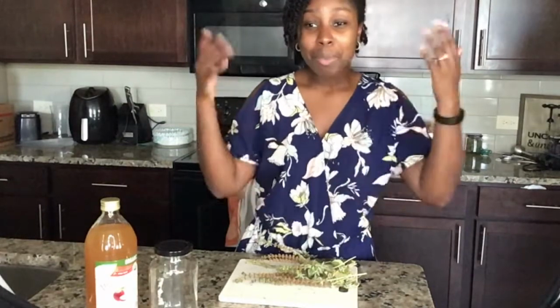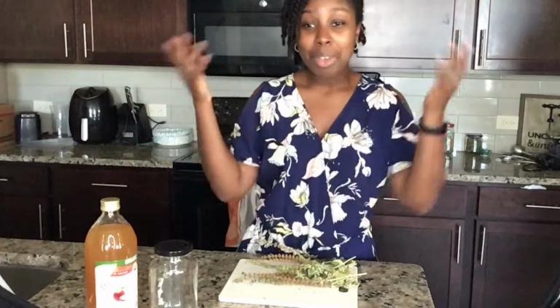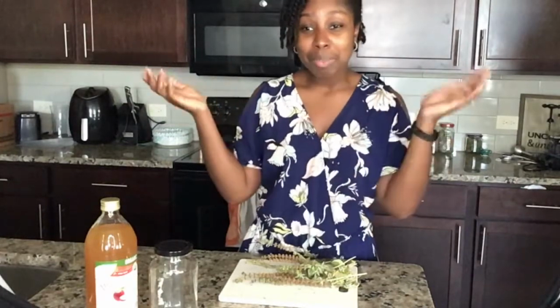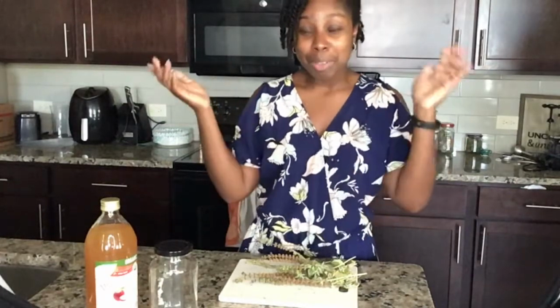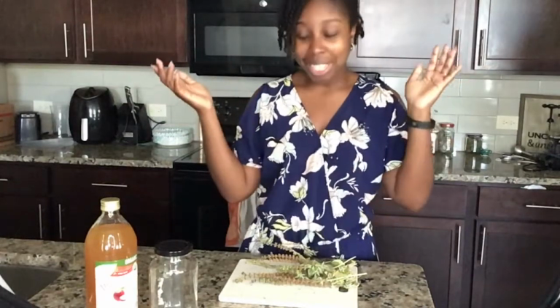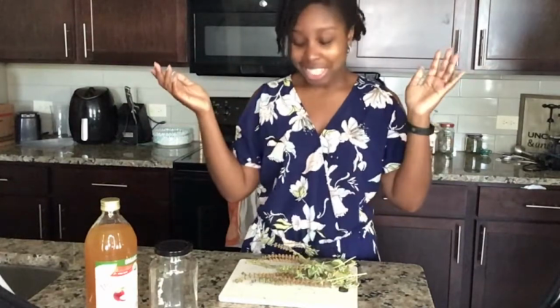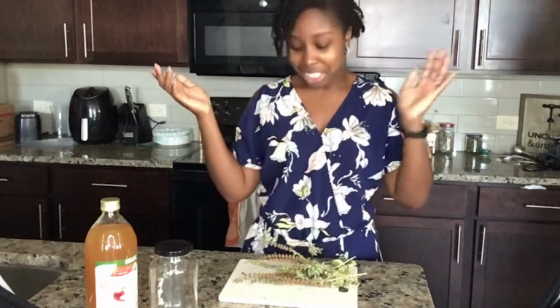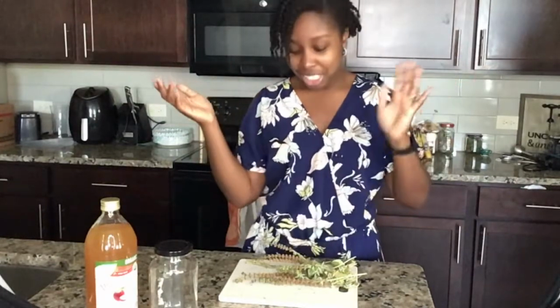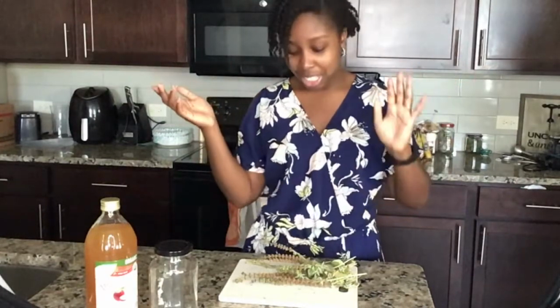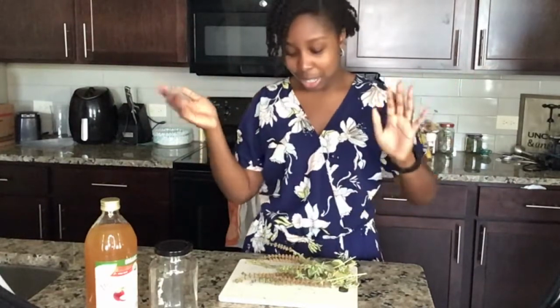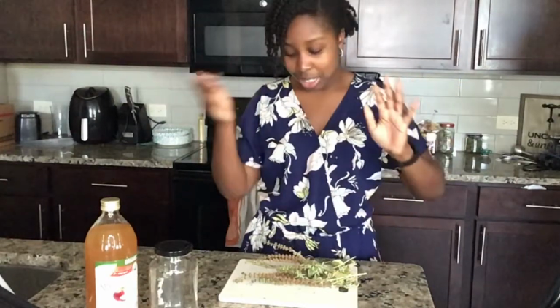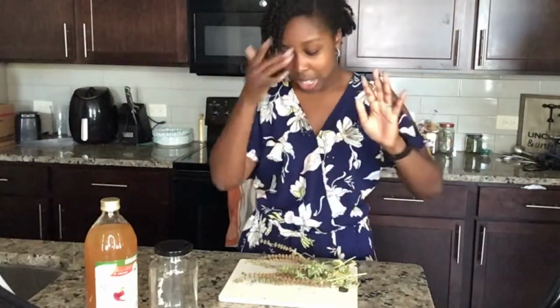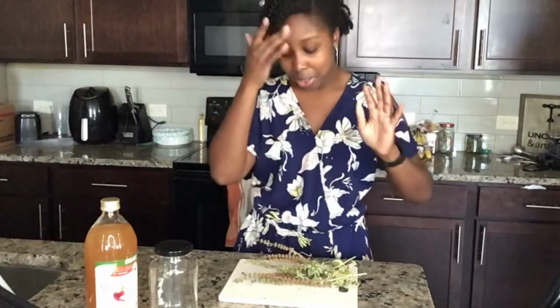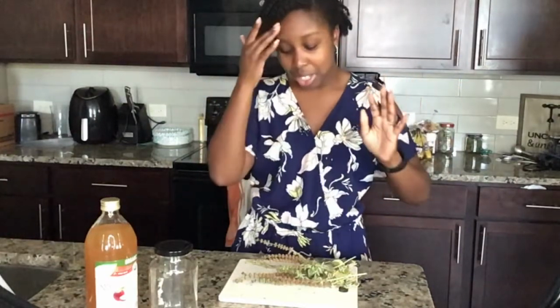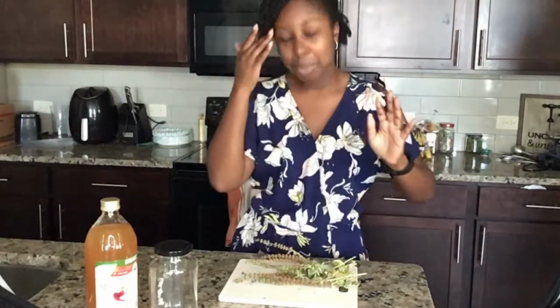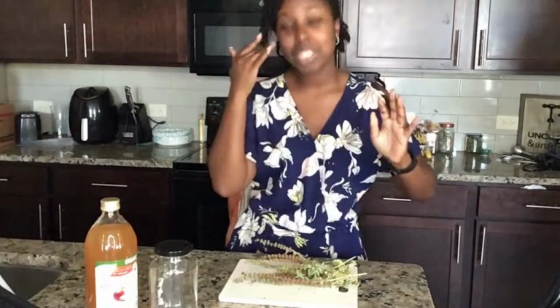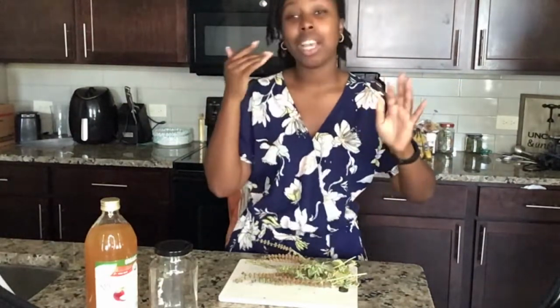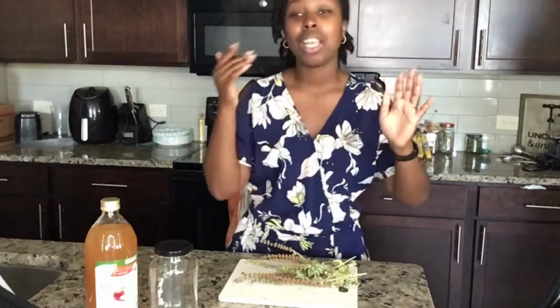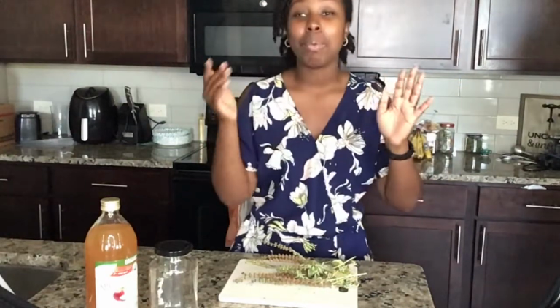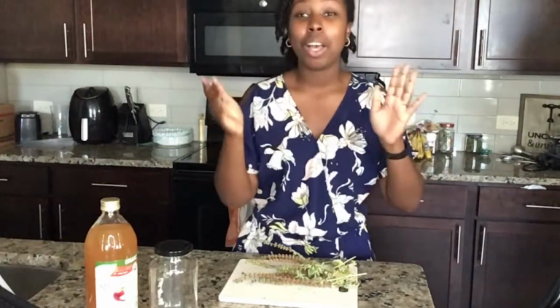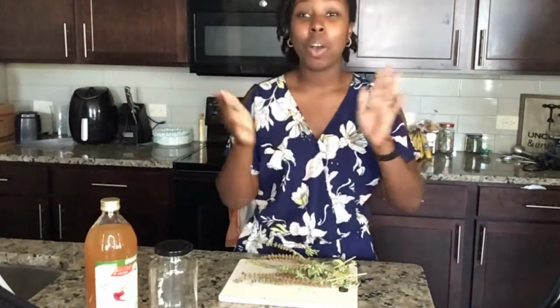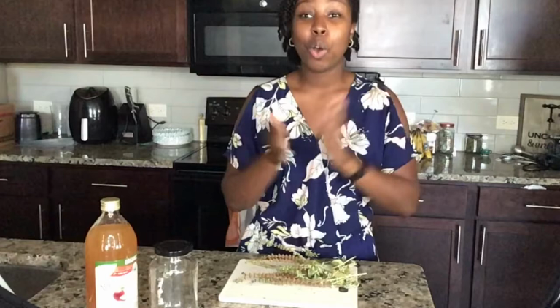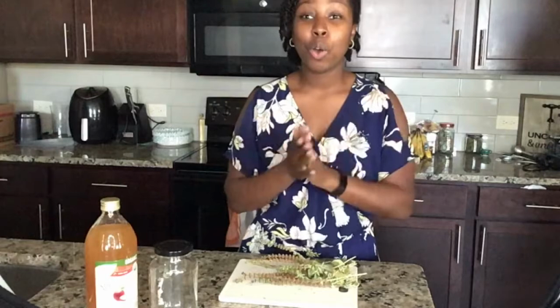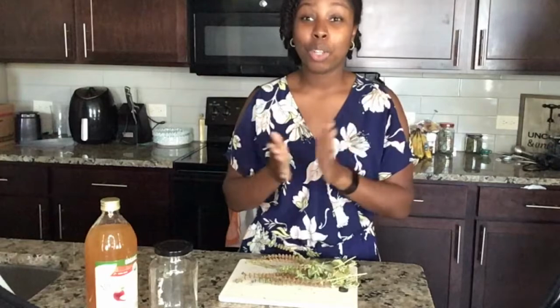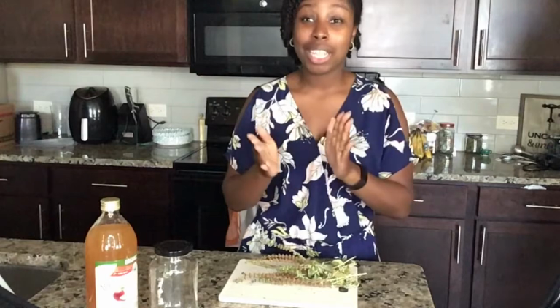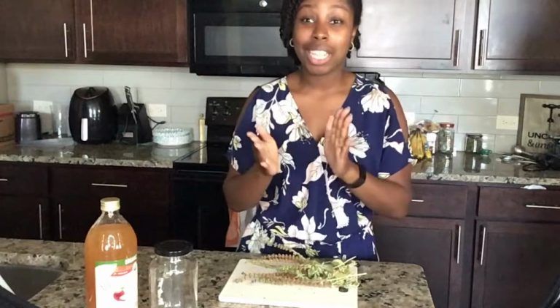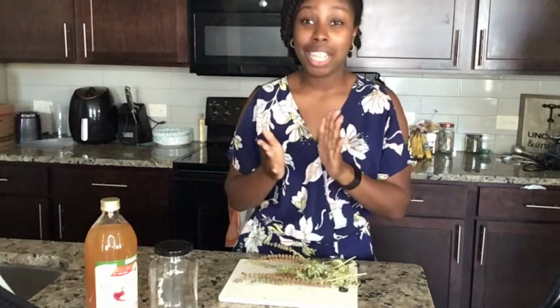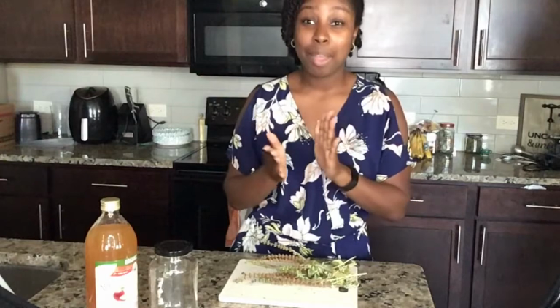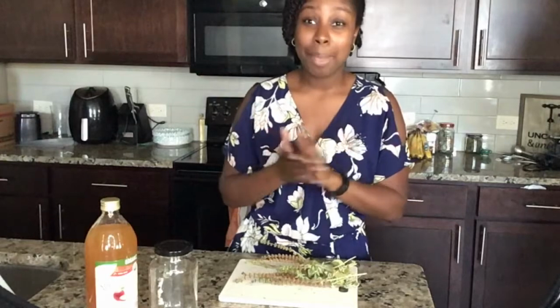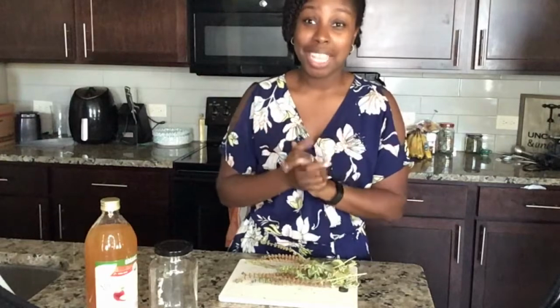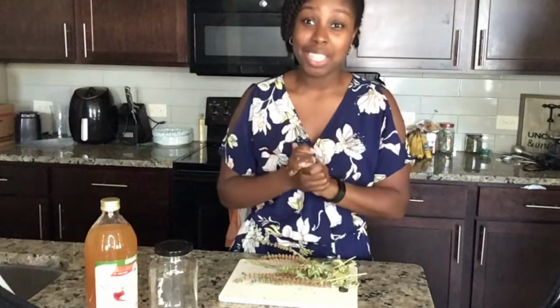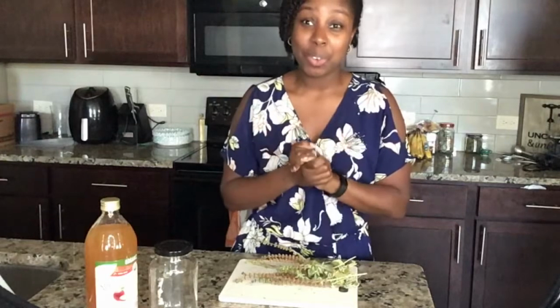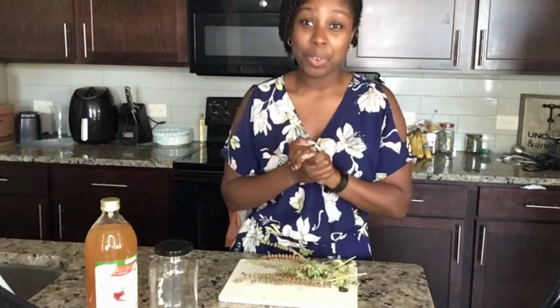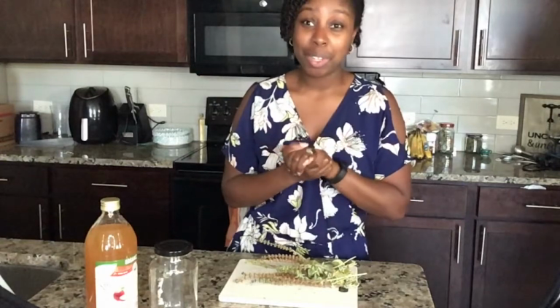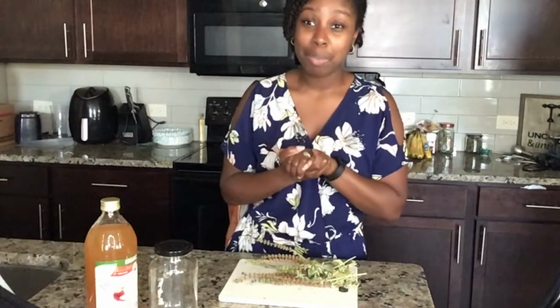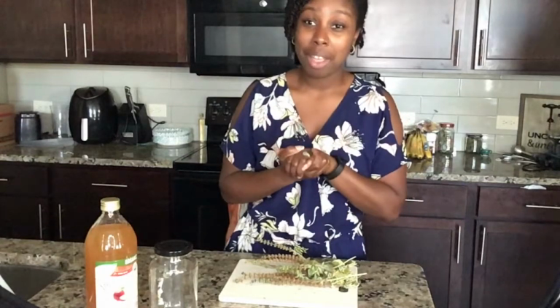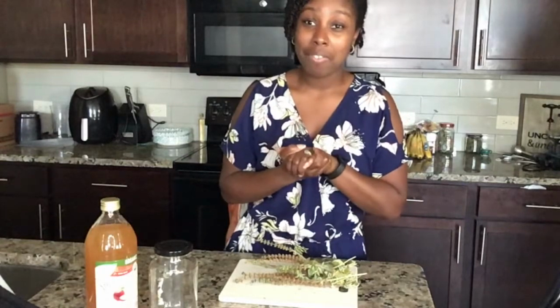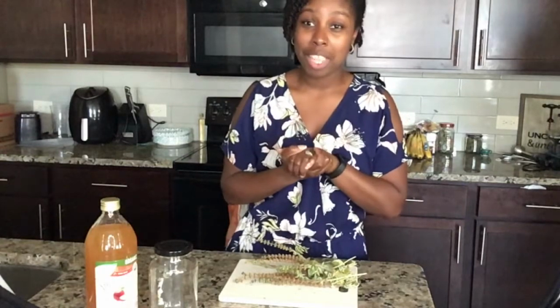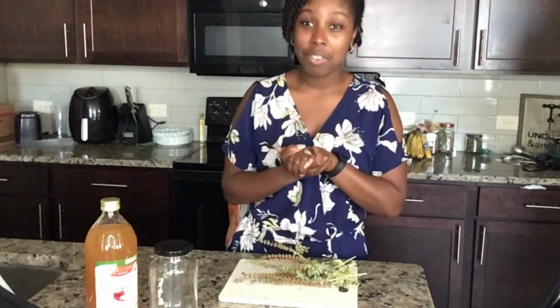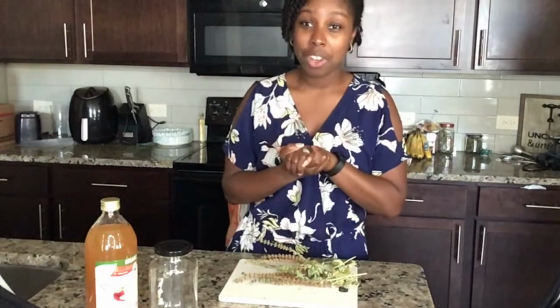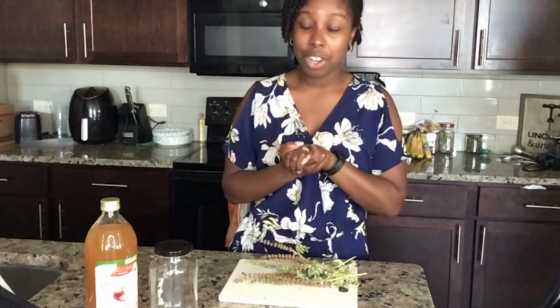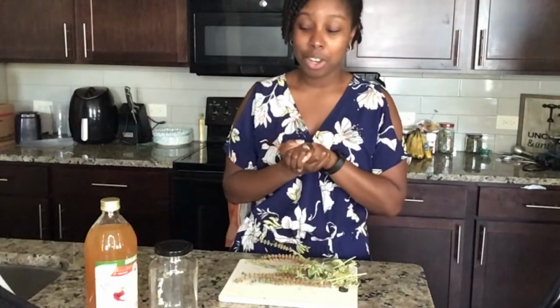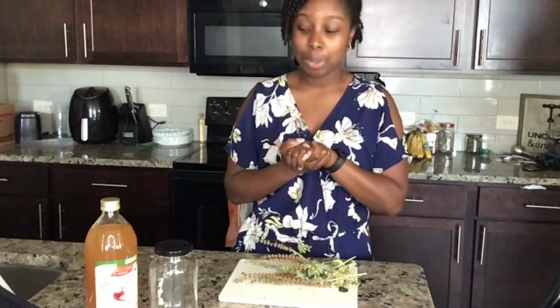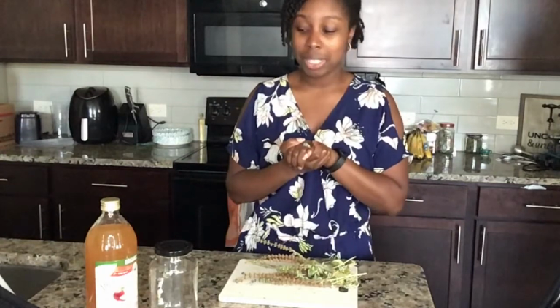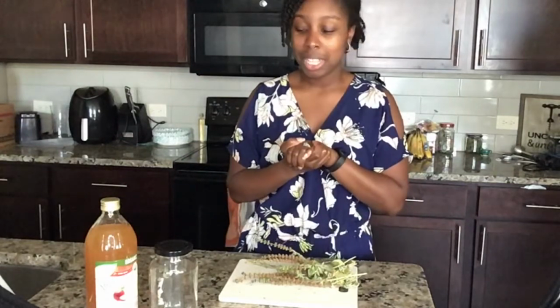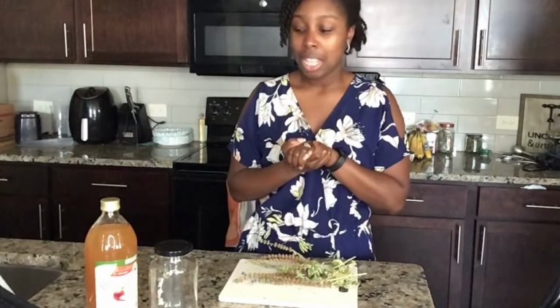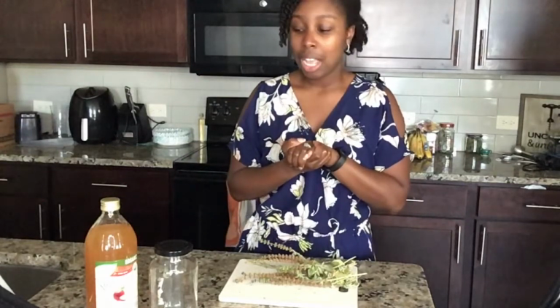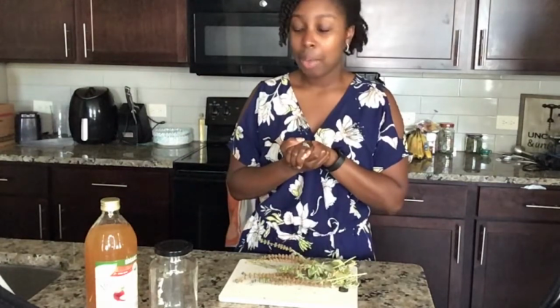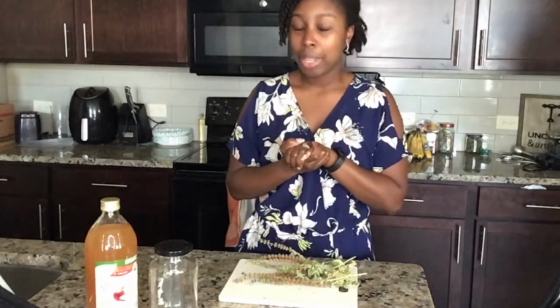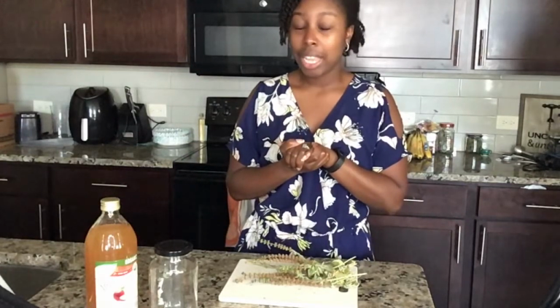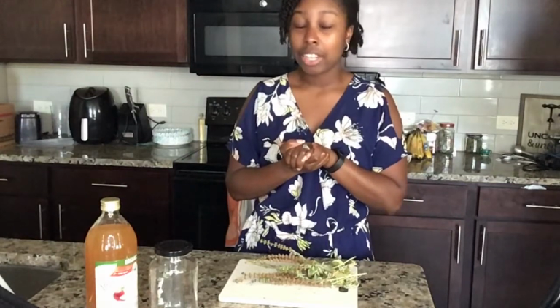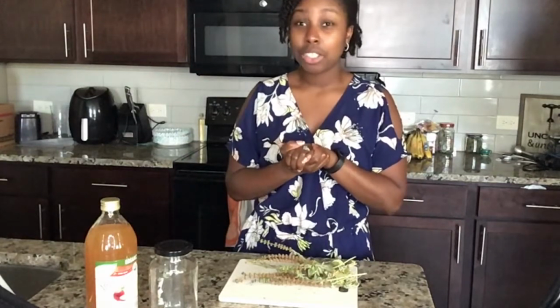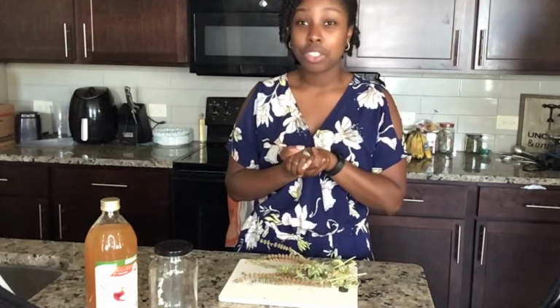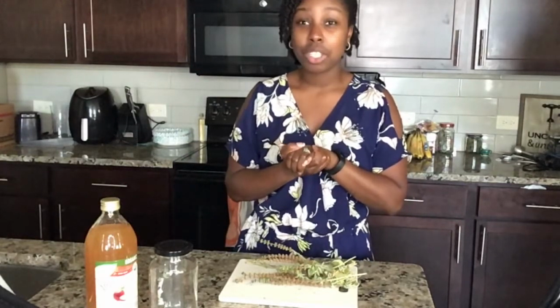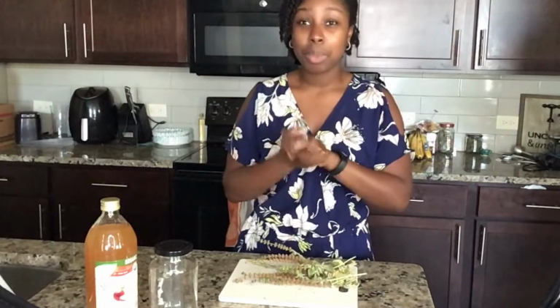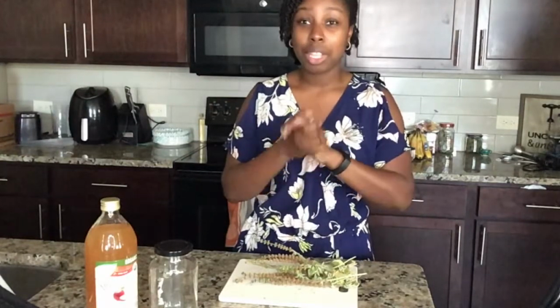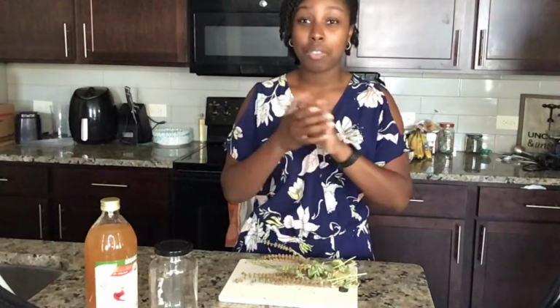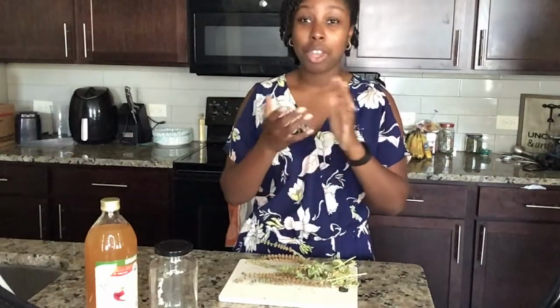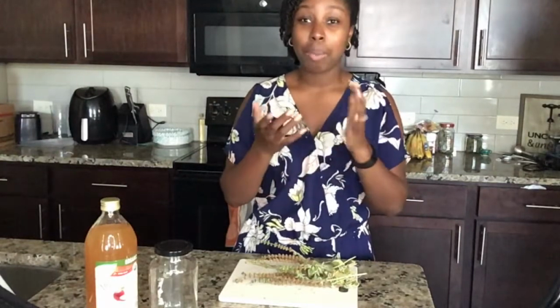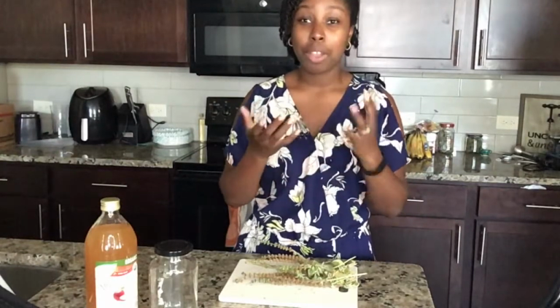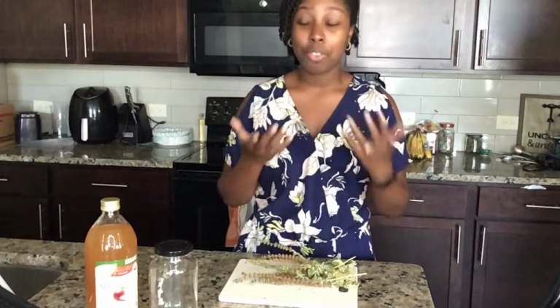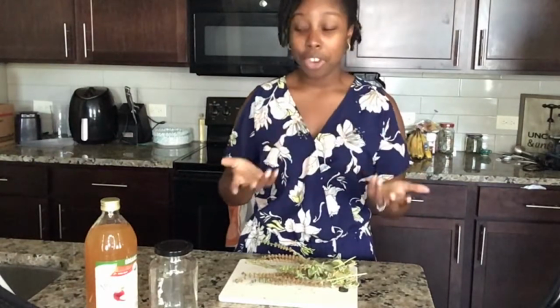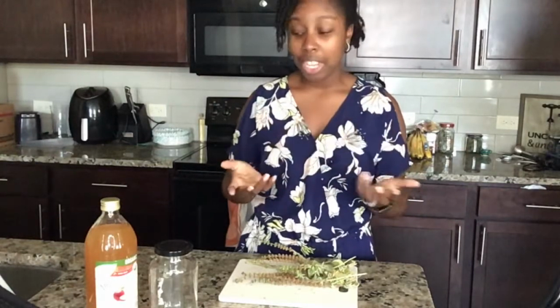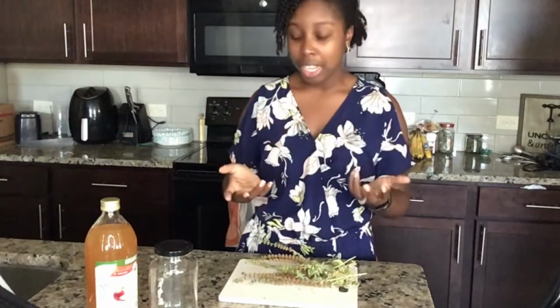Welcome to my kitchen. Today we're going to be talking about holy basil, one of my favorite herbs. It was introduced to me from a friend.